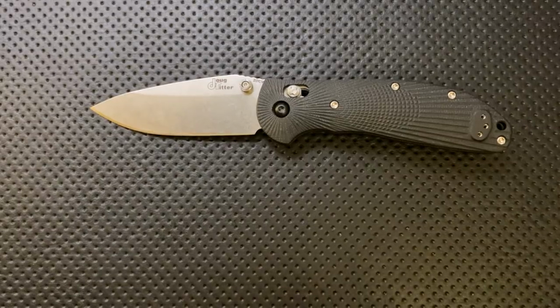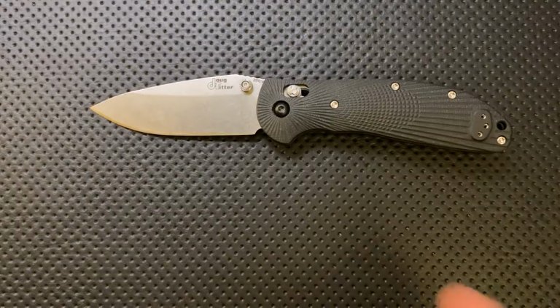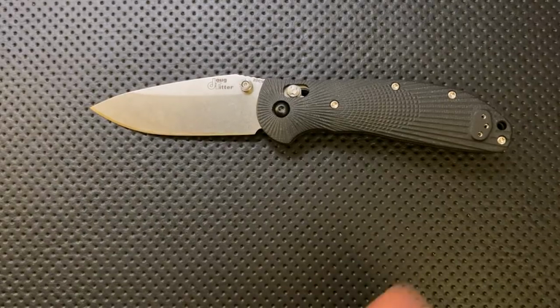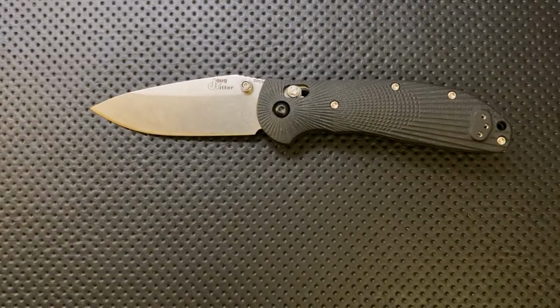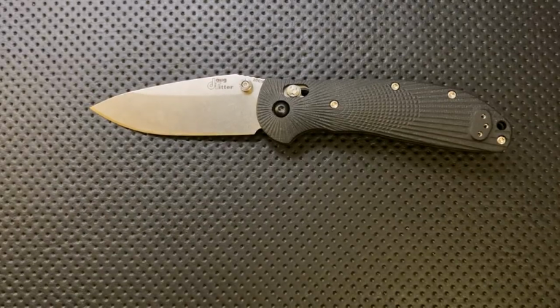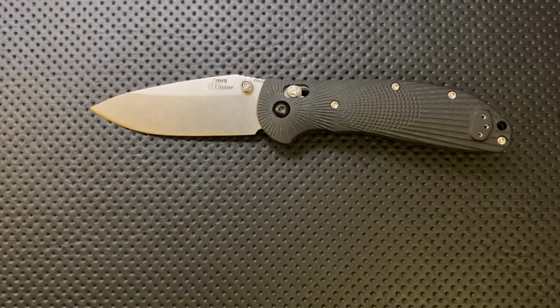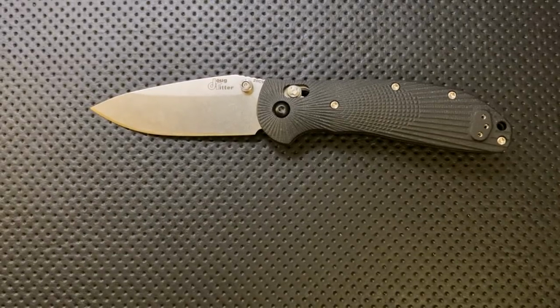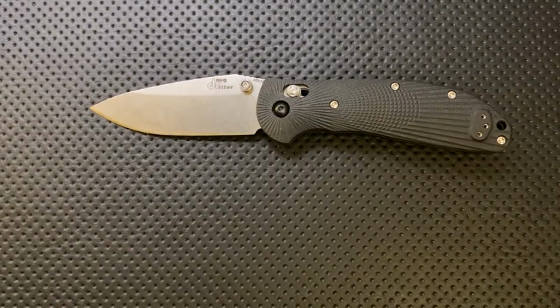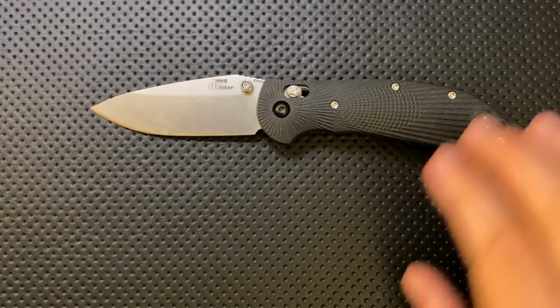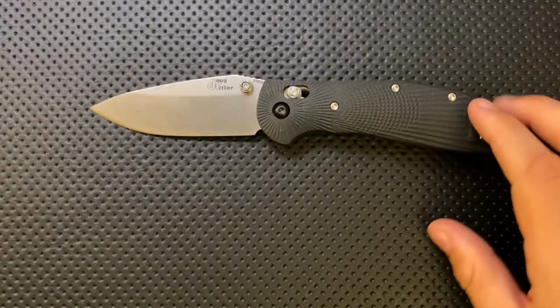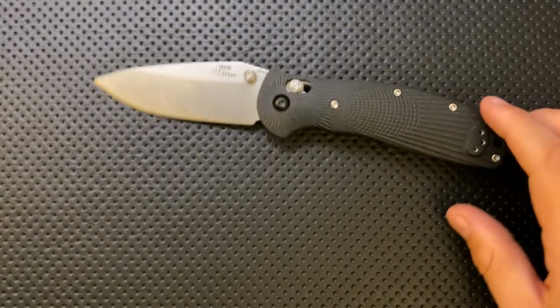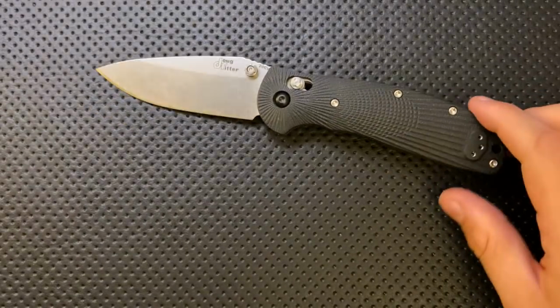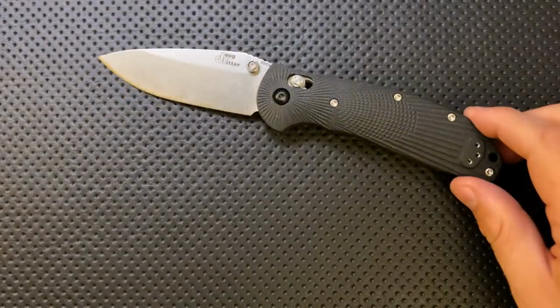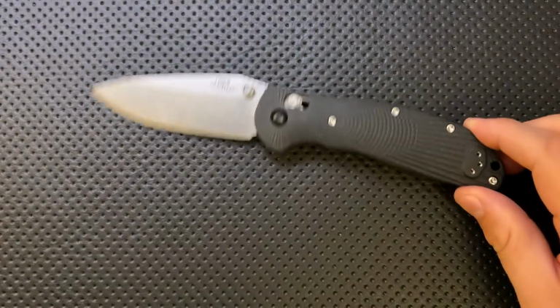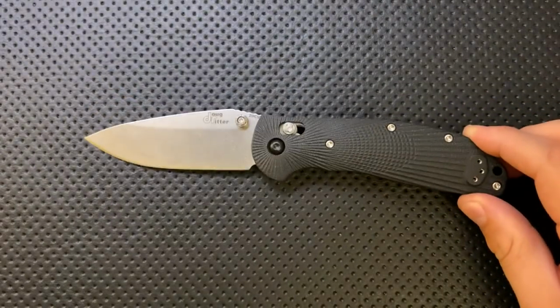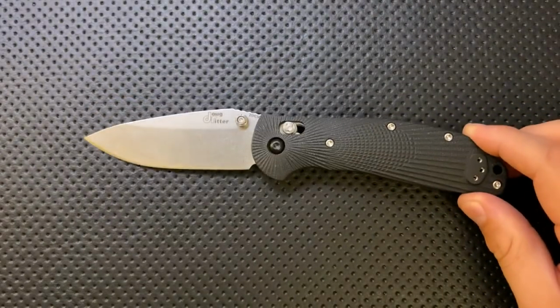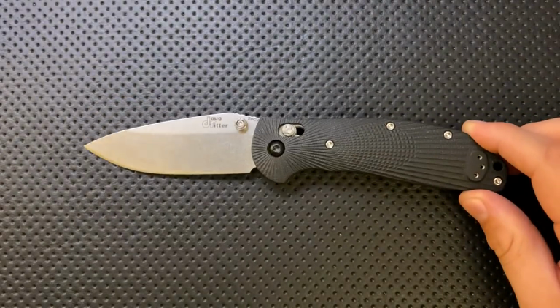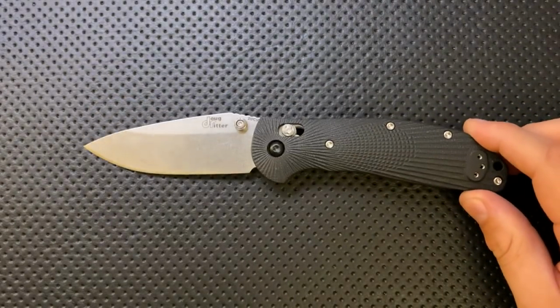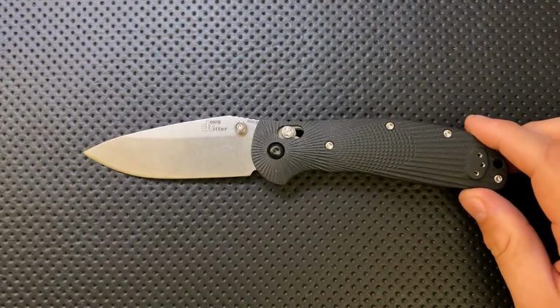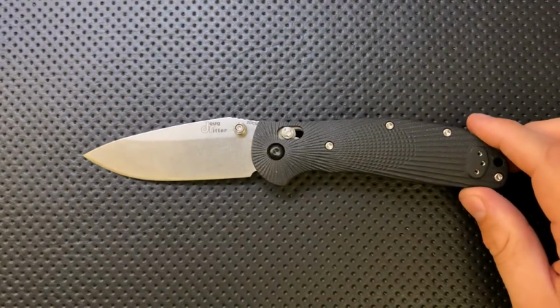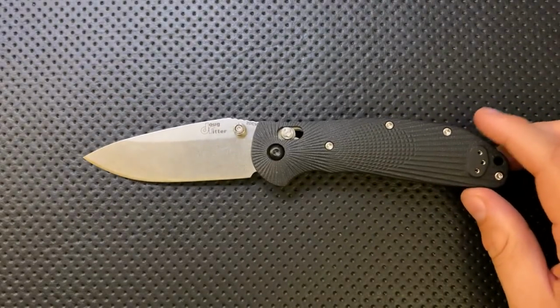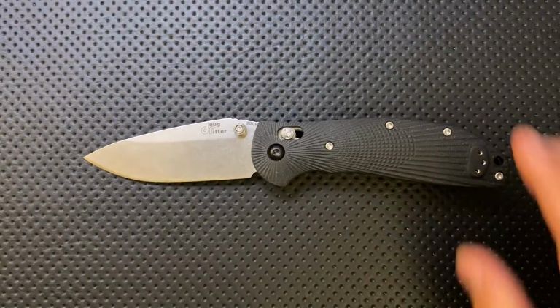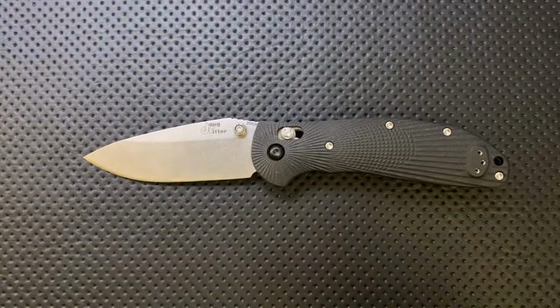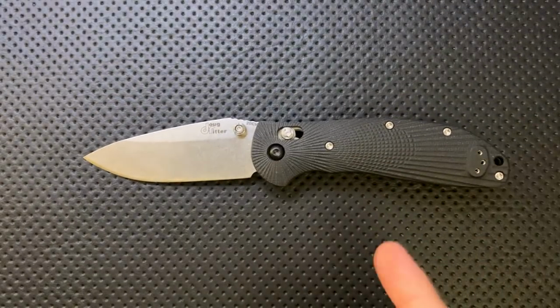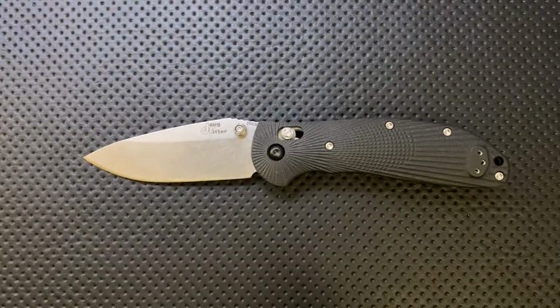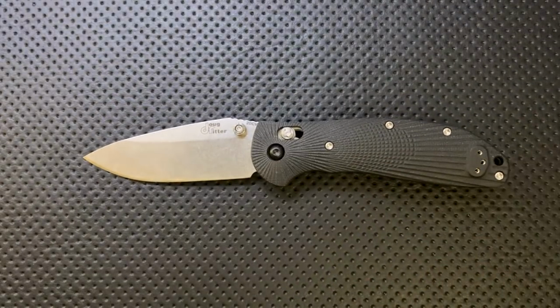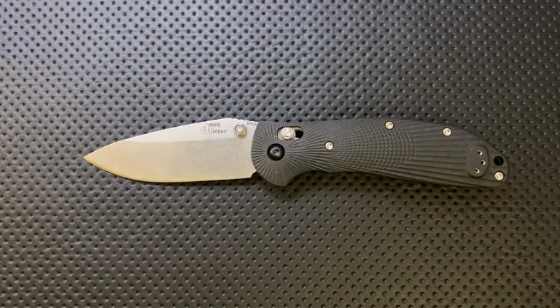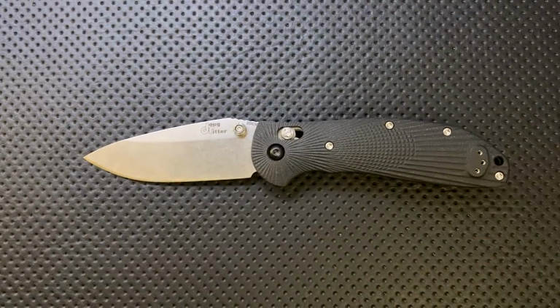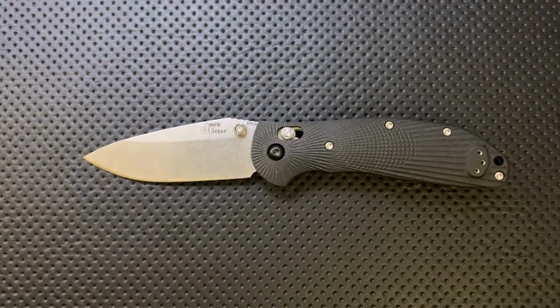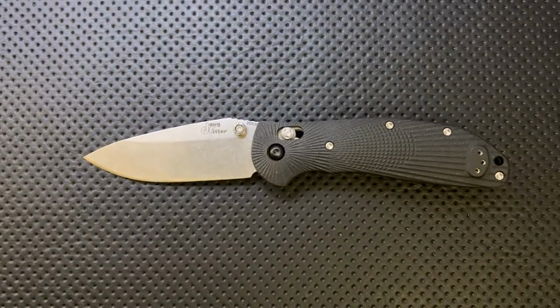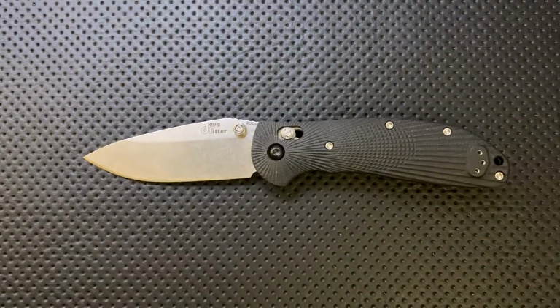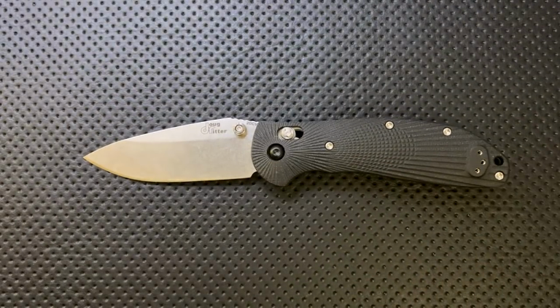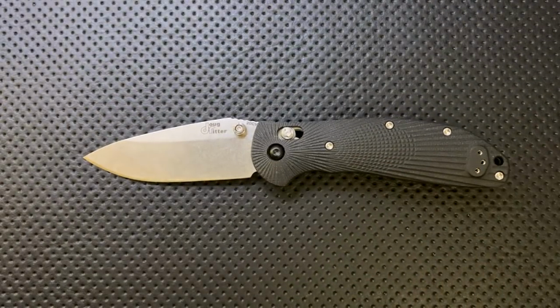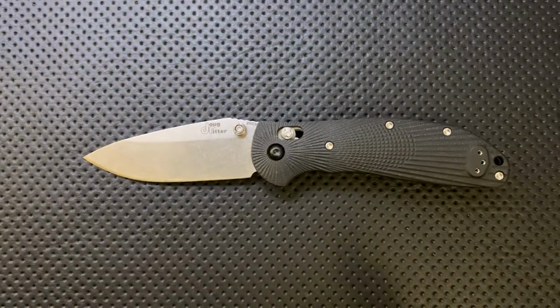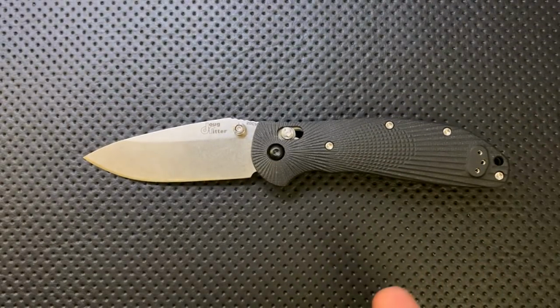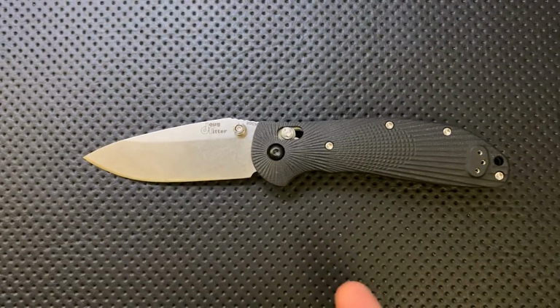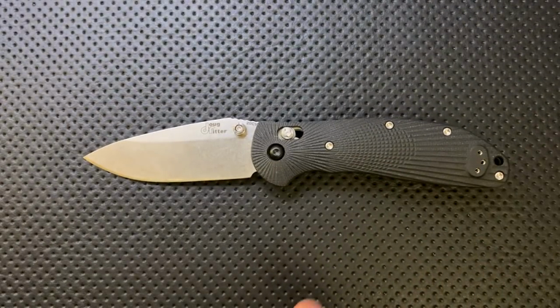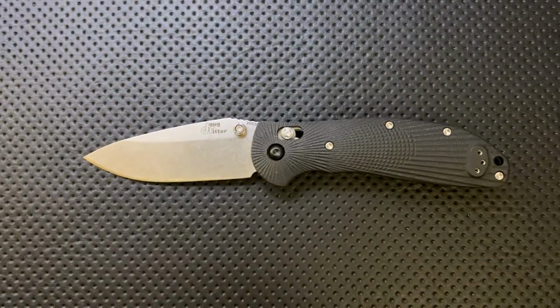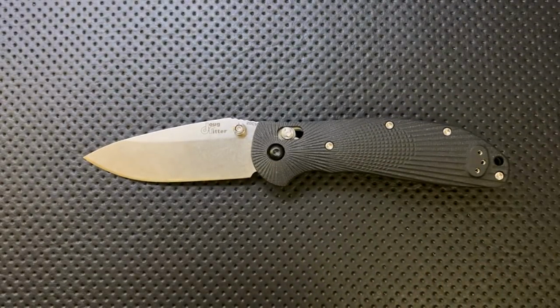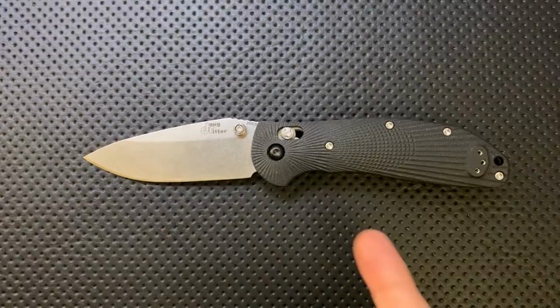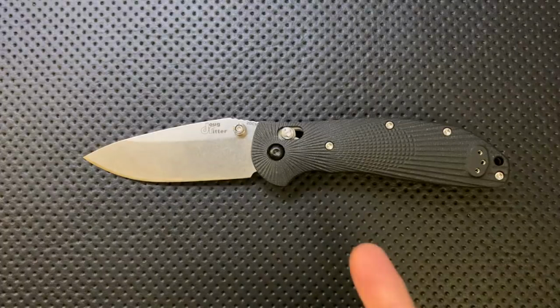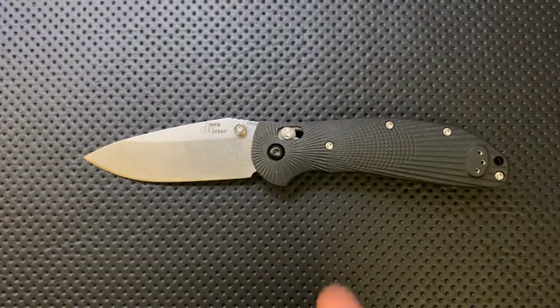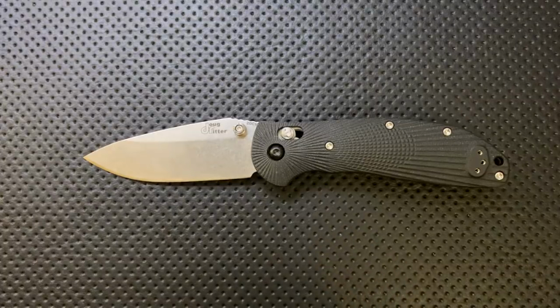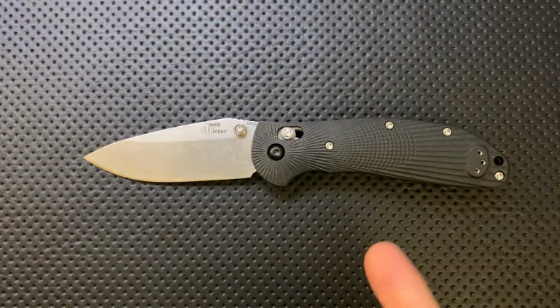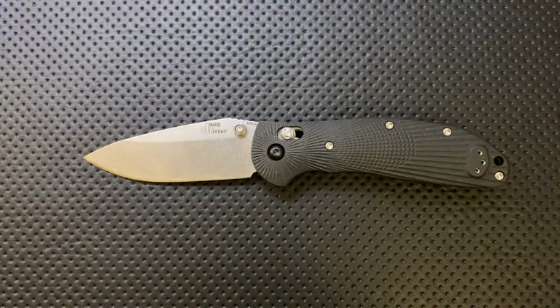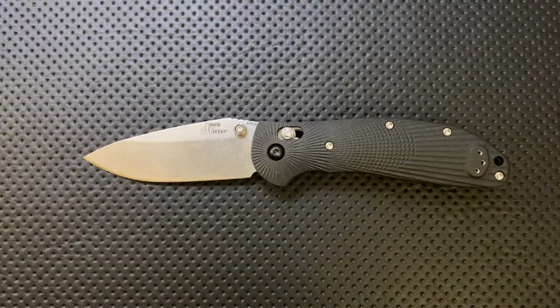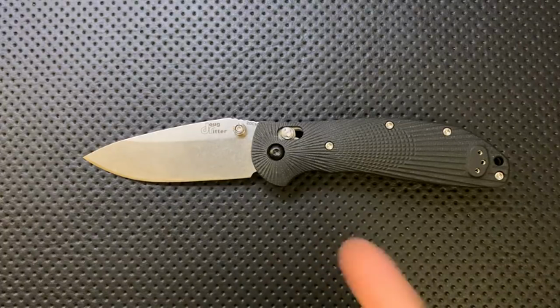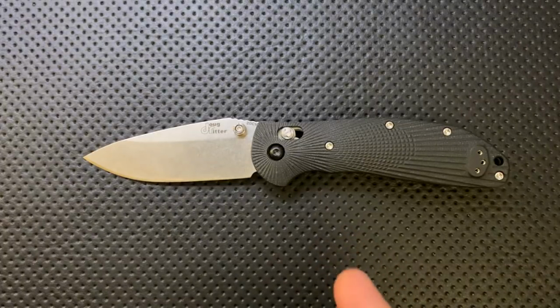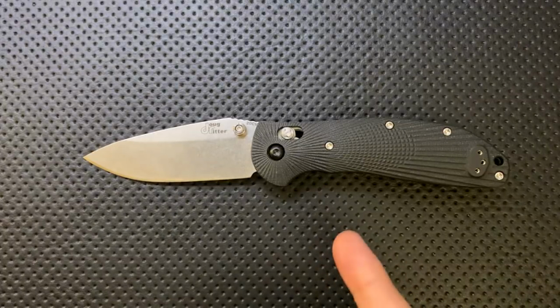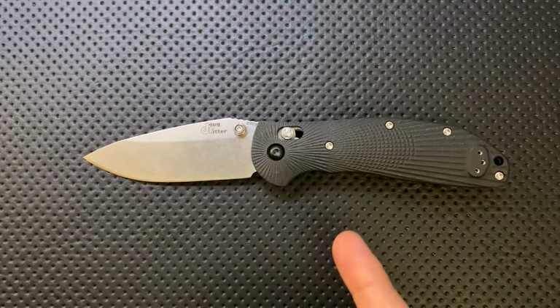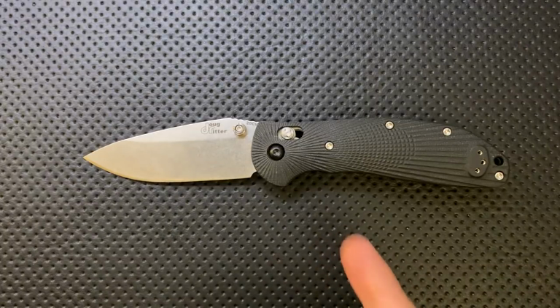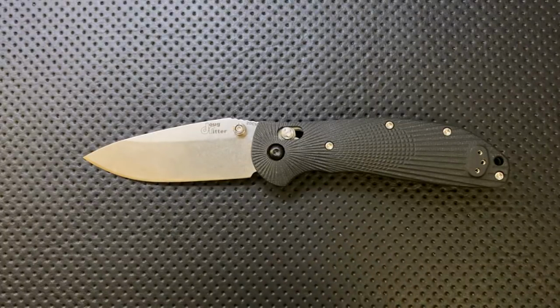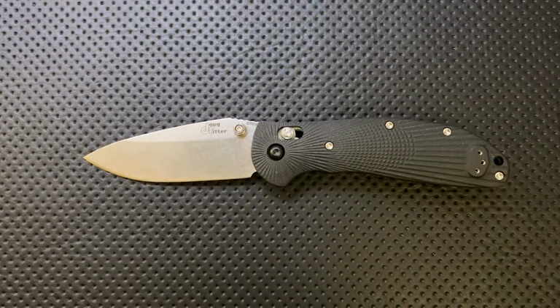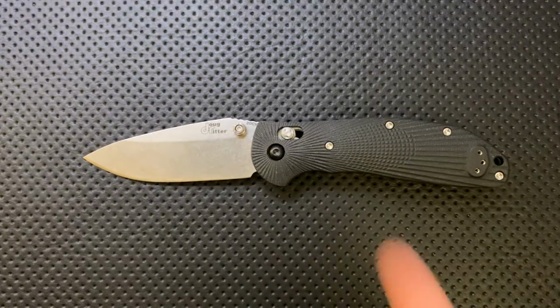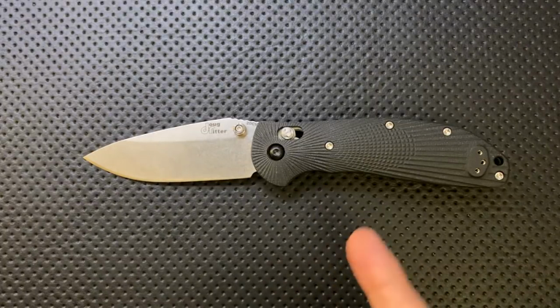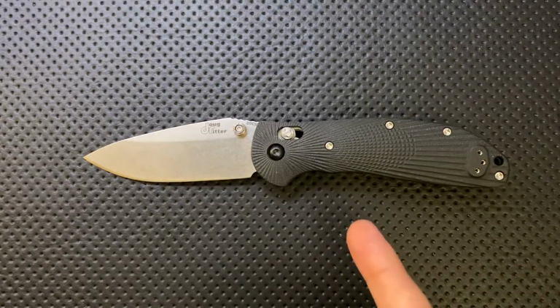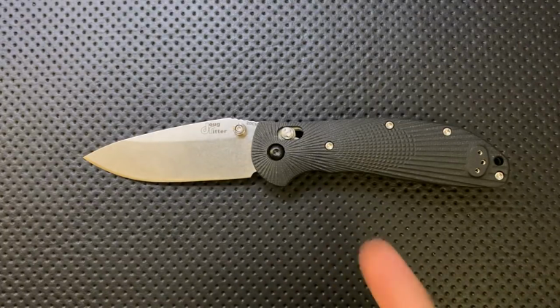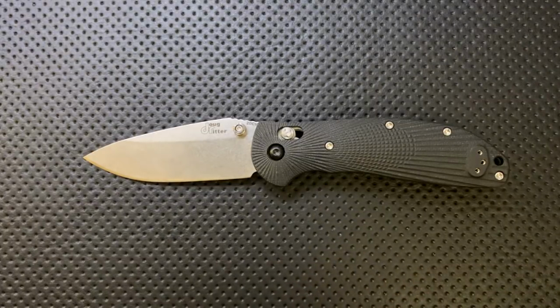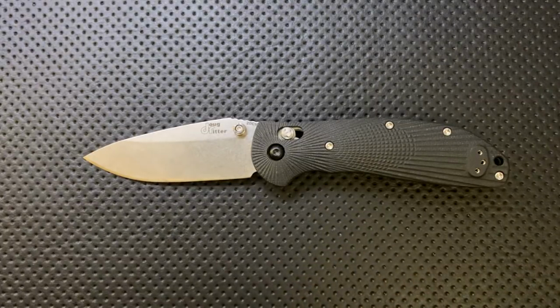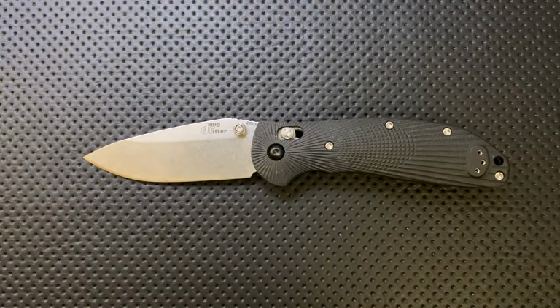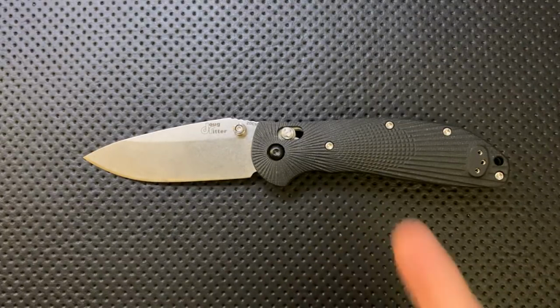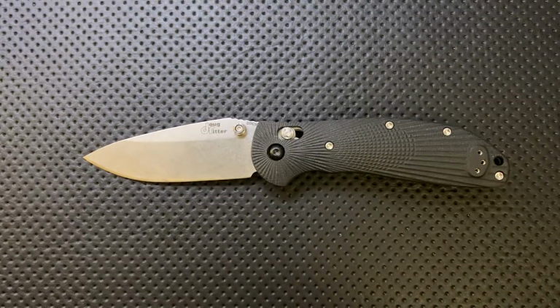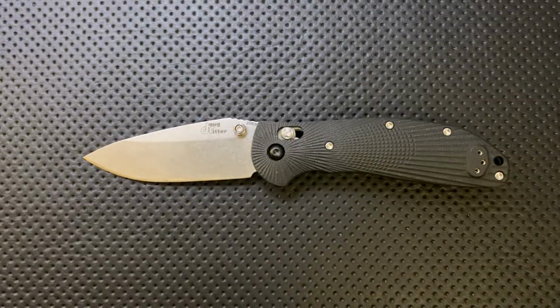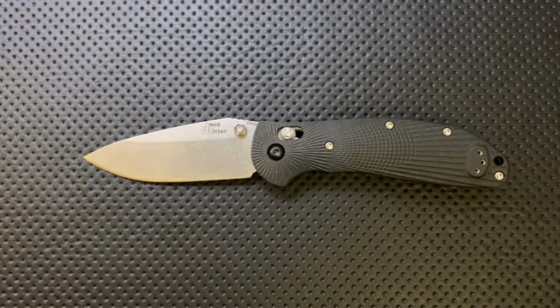Hey everybody, Nick here, and today I've got a review for you of this little guy. This is the Doug Ritter Hogue RSK Mark 1 G2.